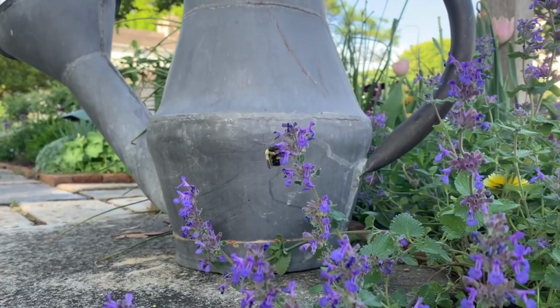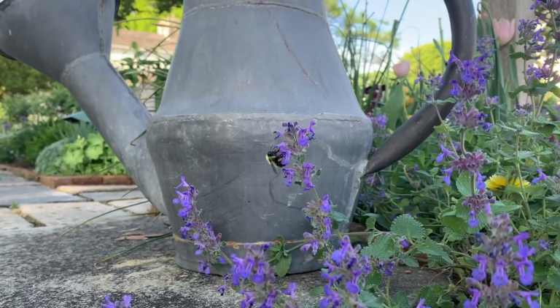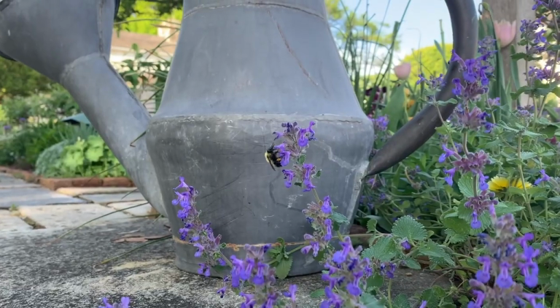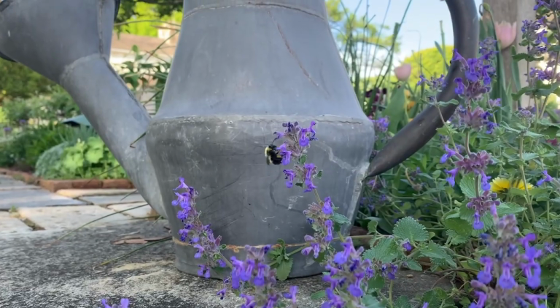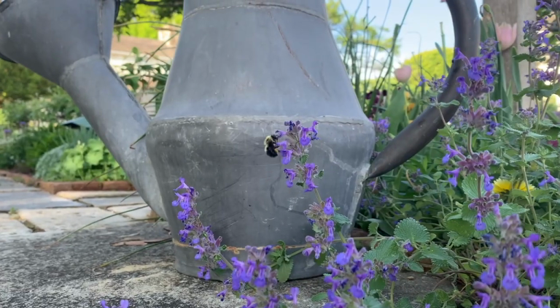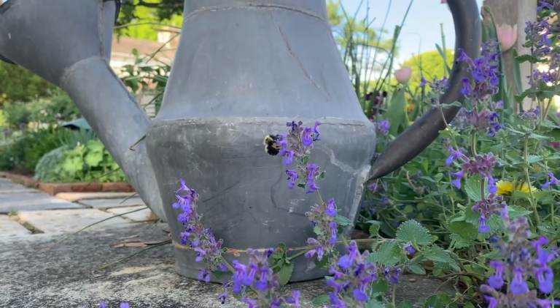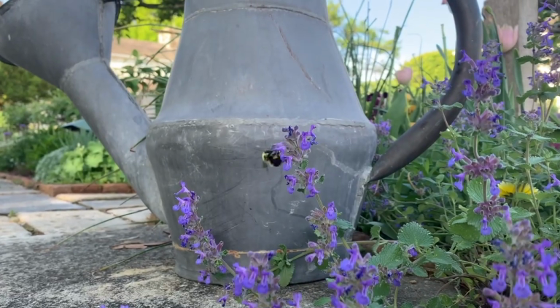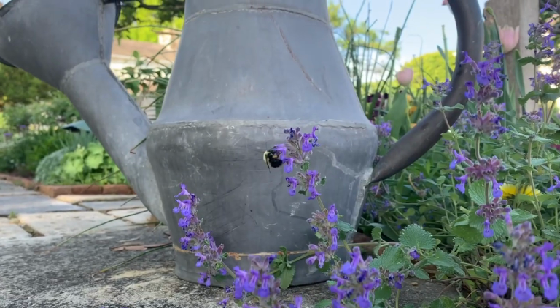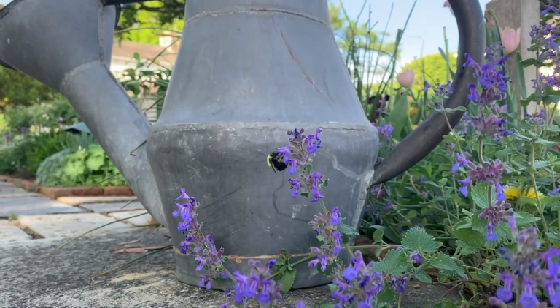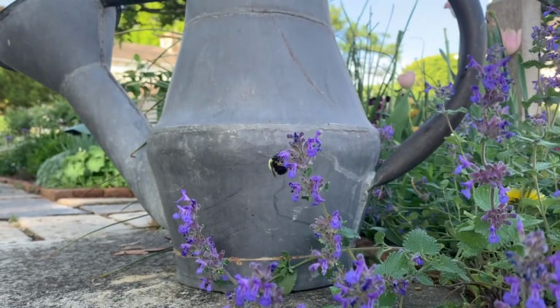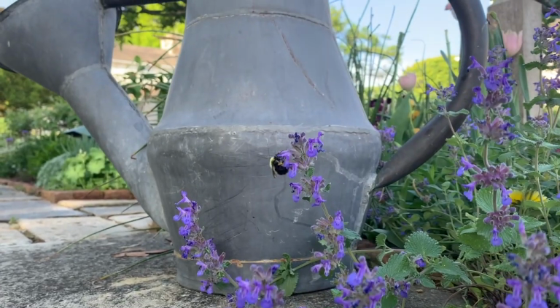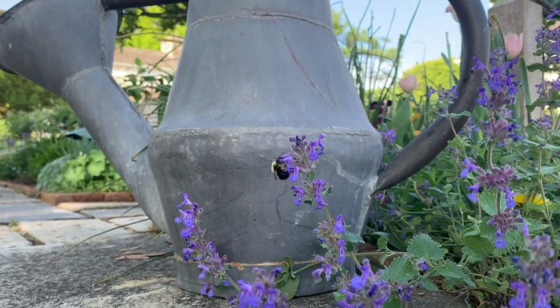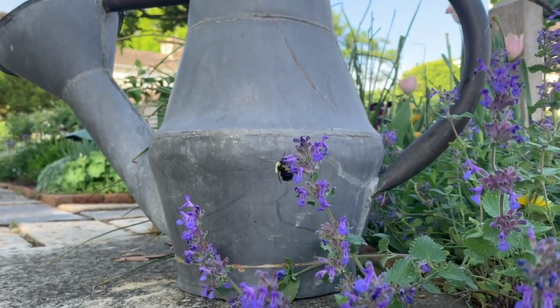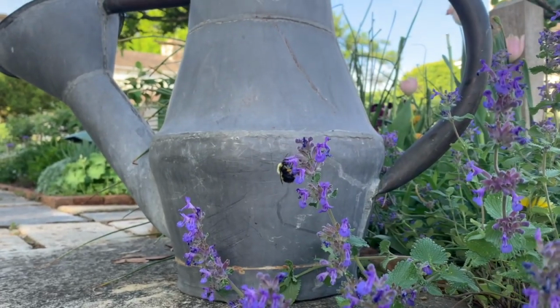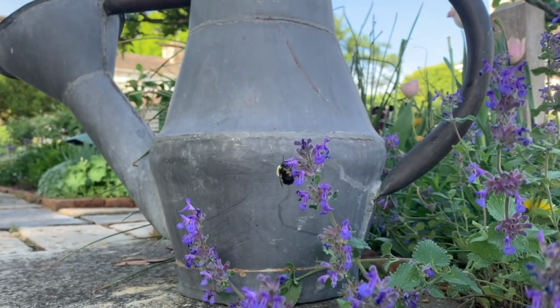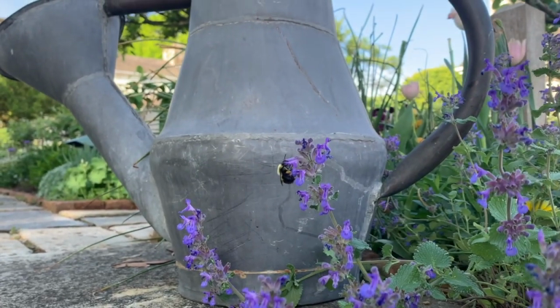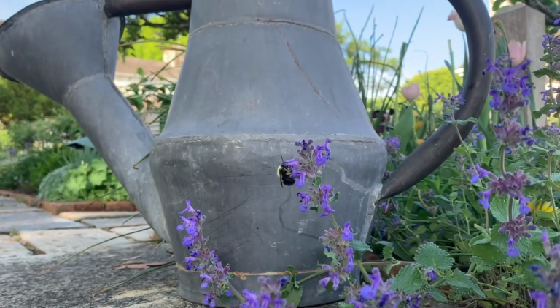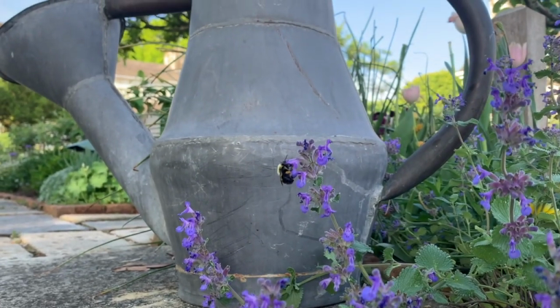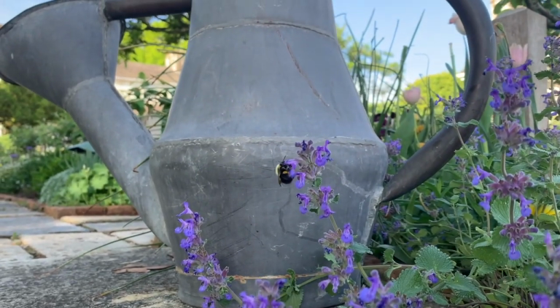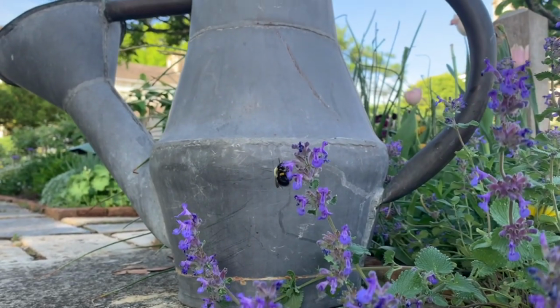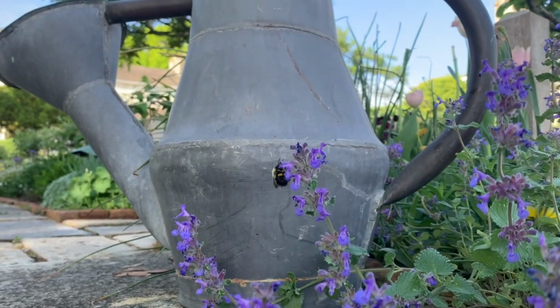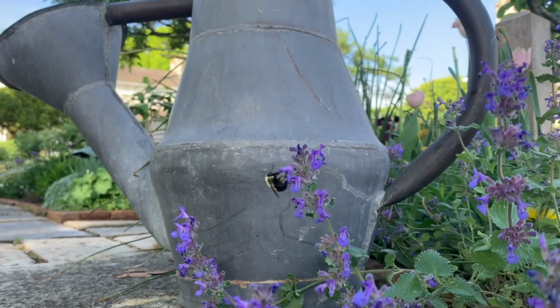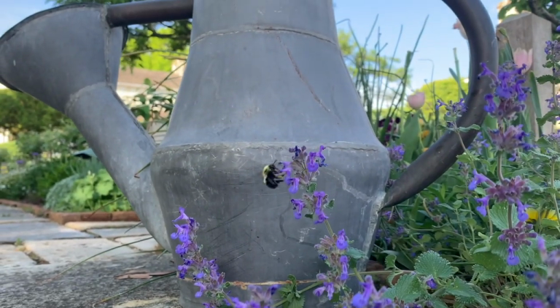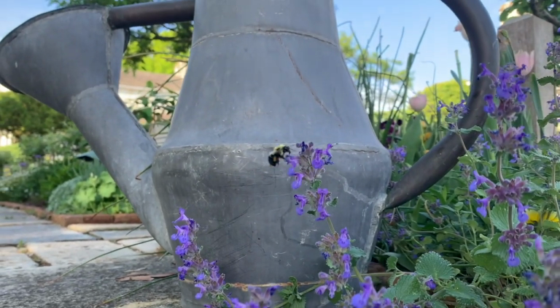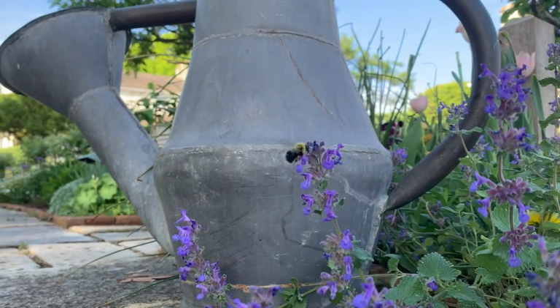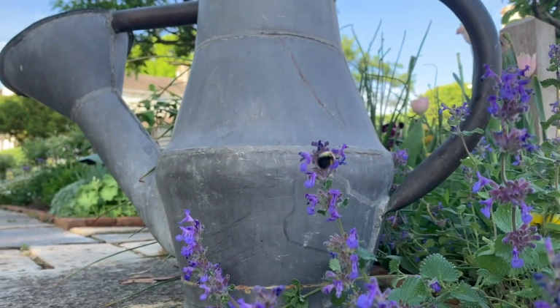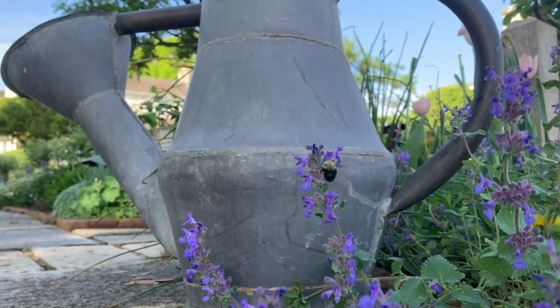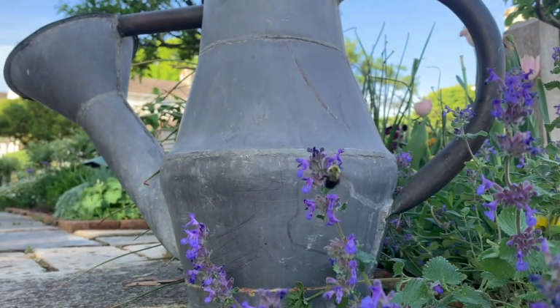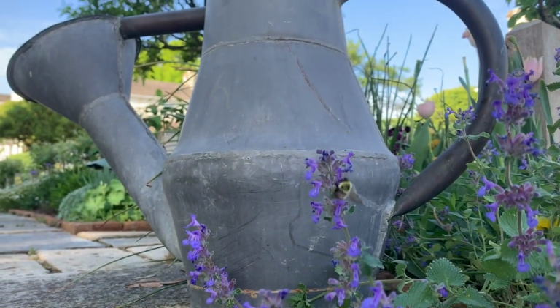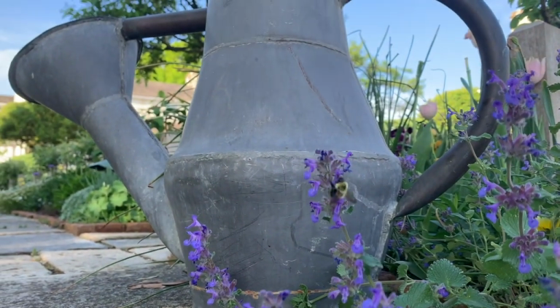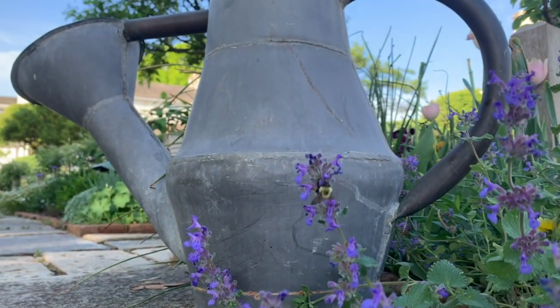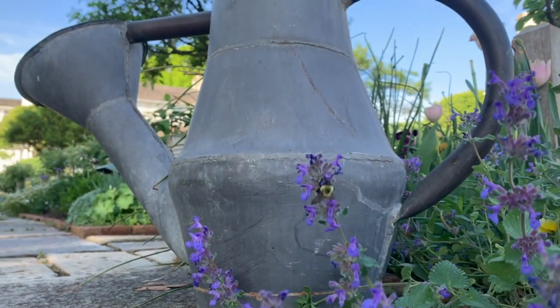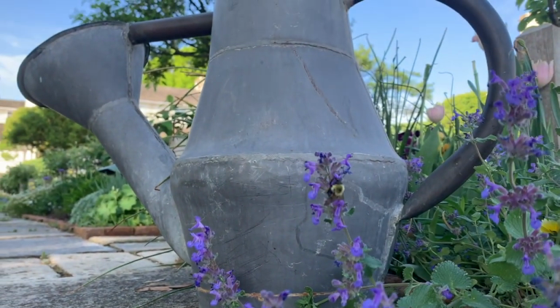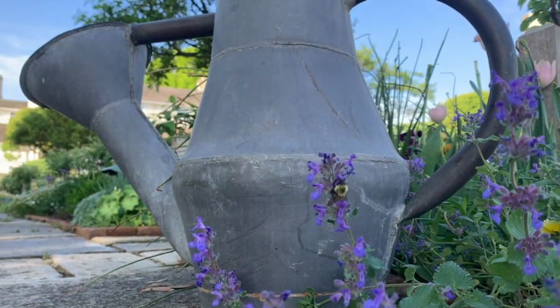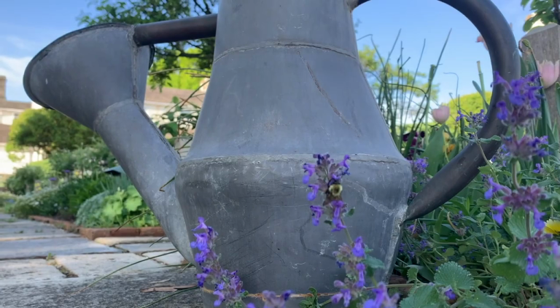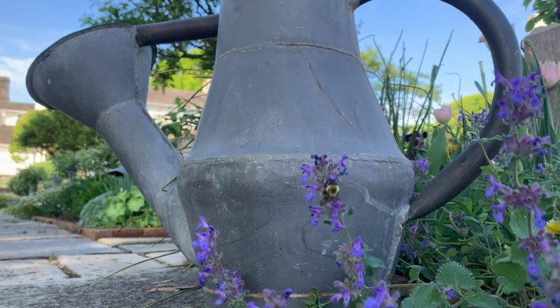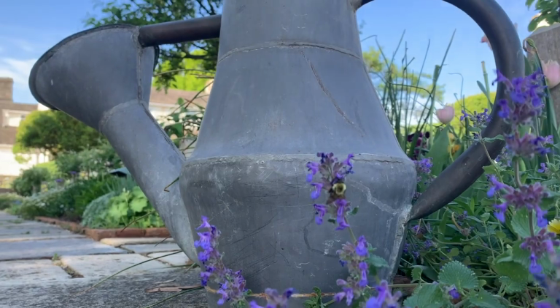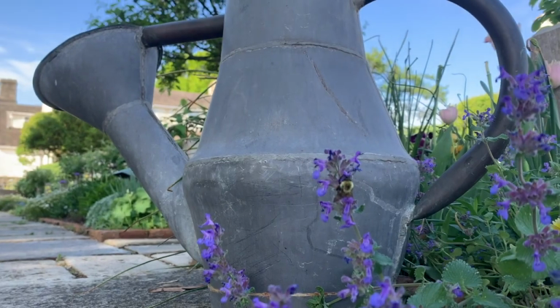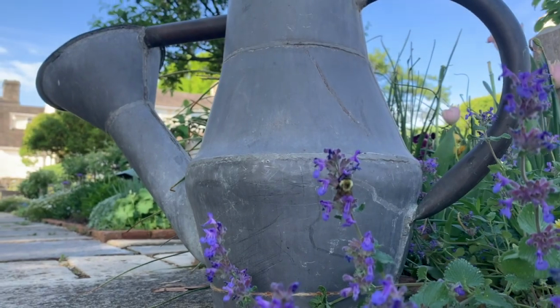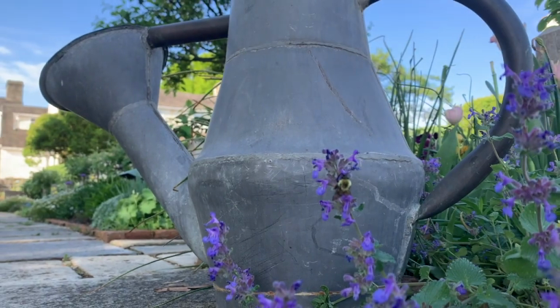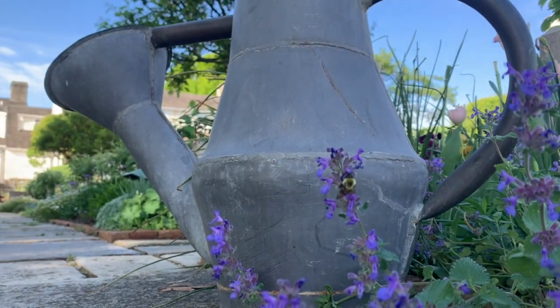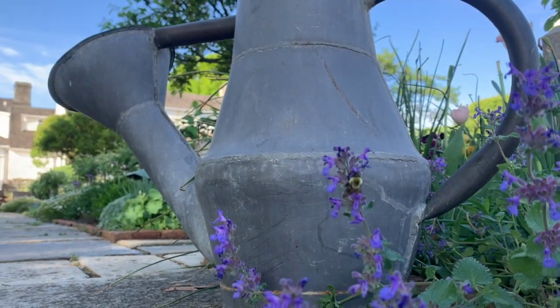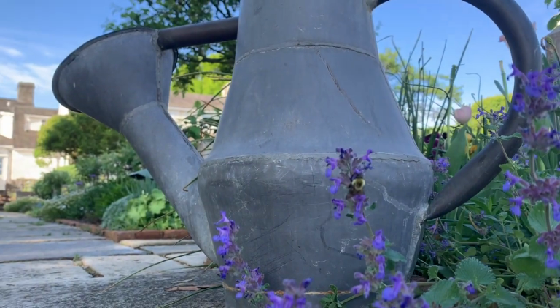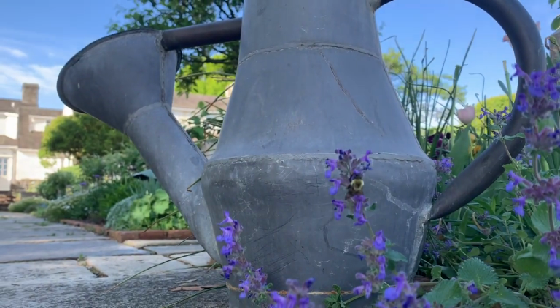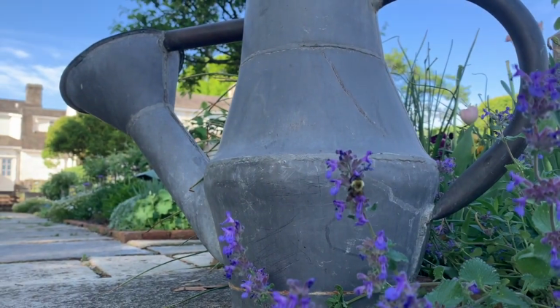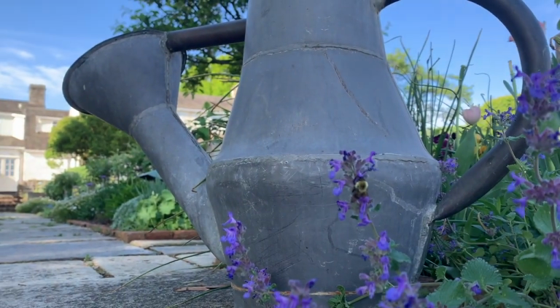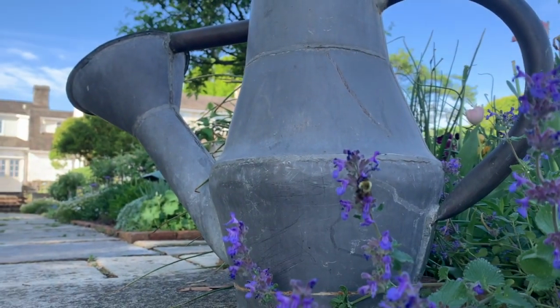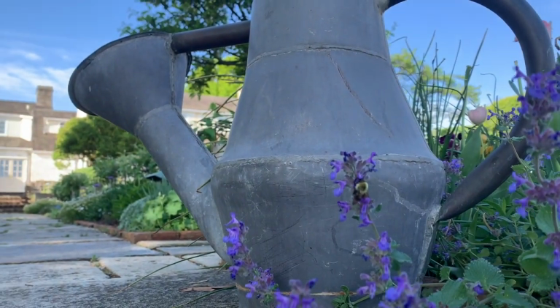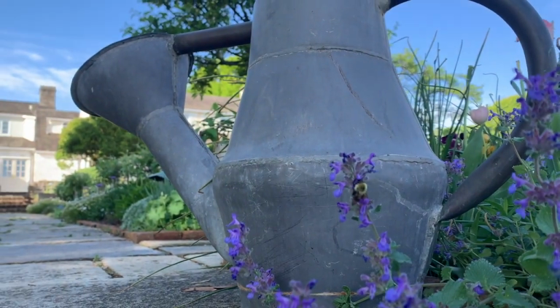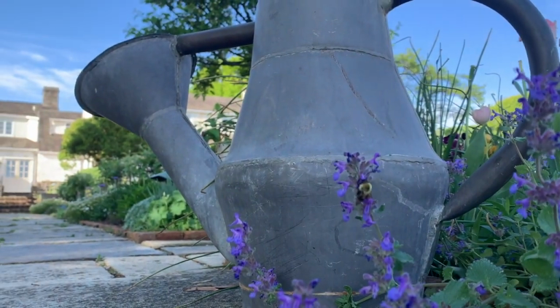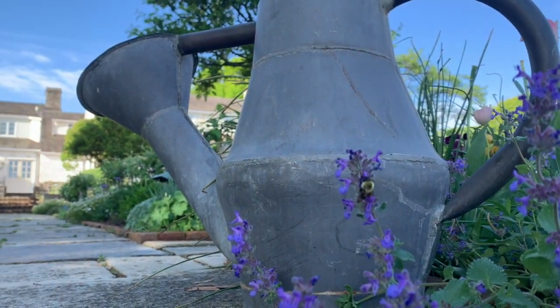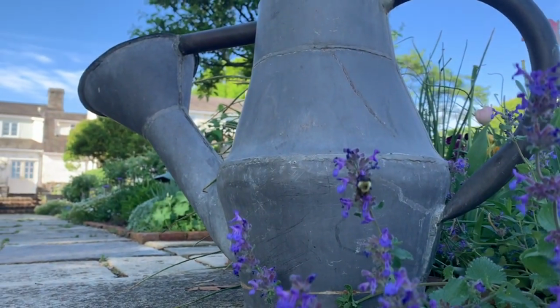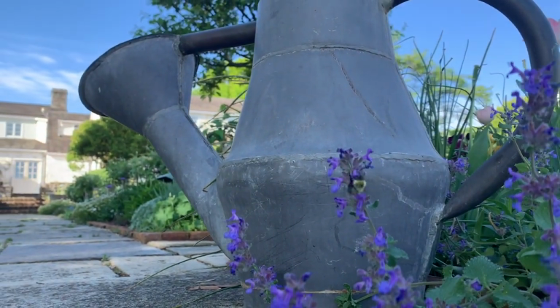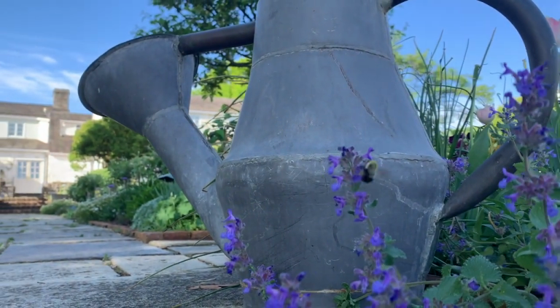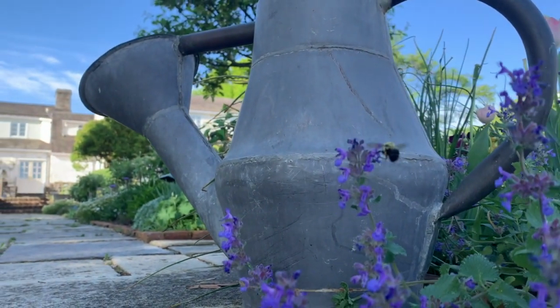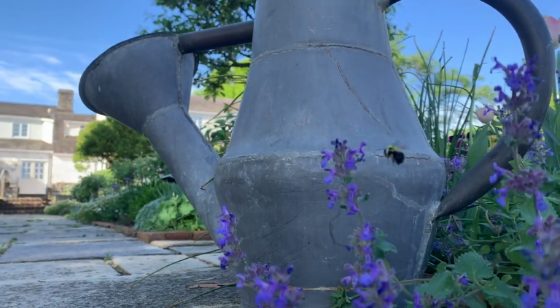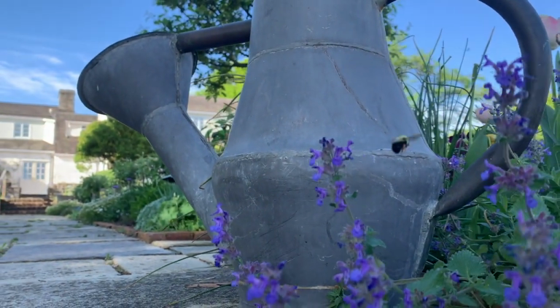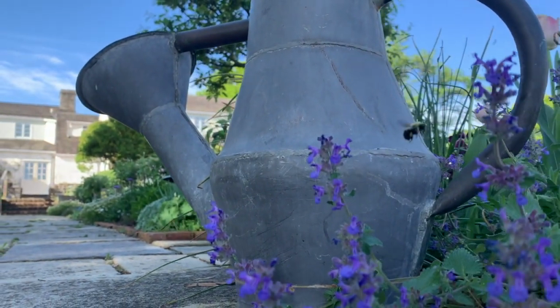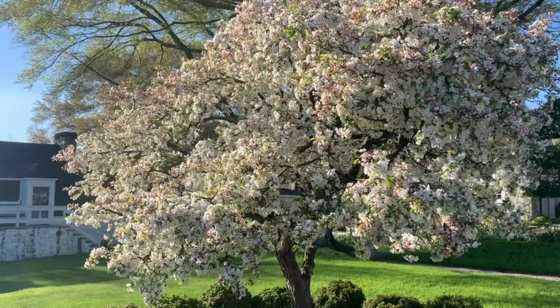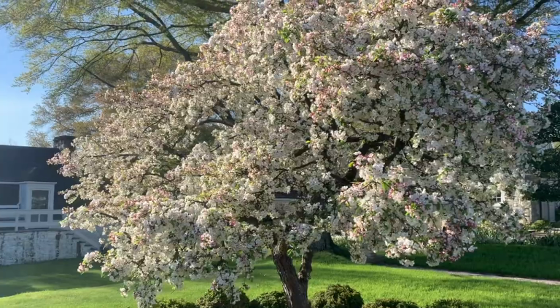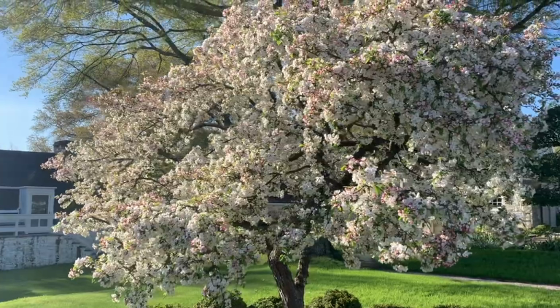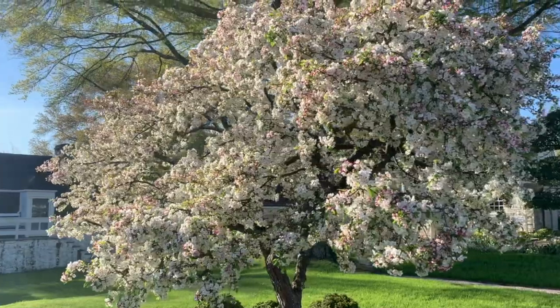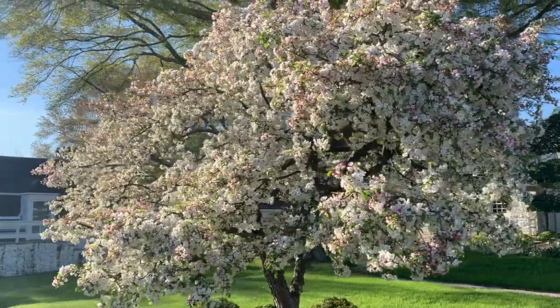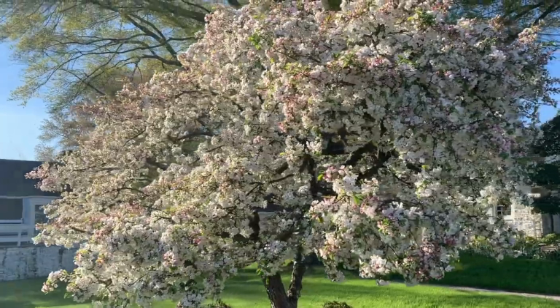But the garden feeds more than just people. Pollinators bring the garden to life in the springtime, especially around the blossoming Mary Potter crabapple trees.